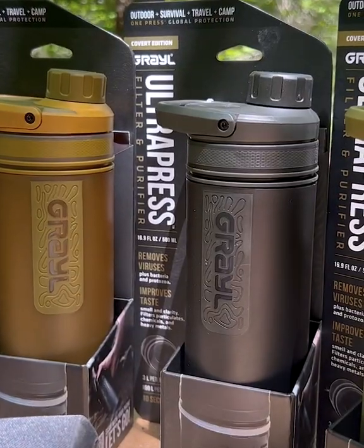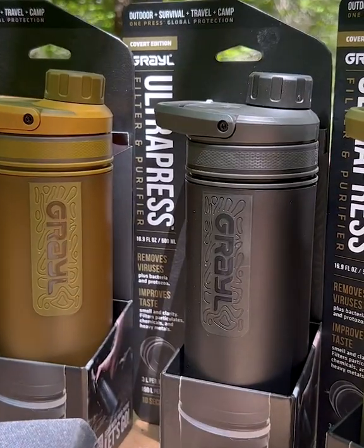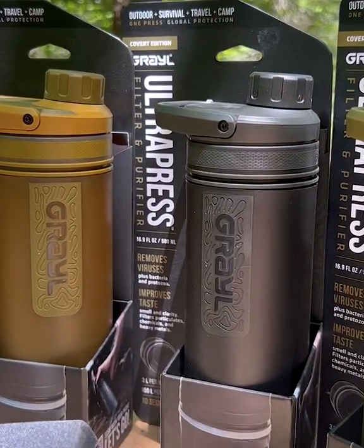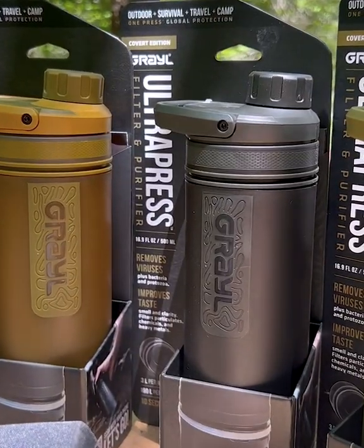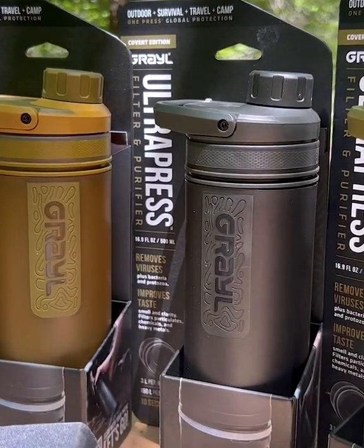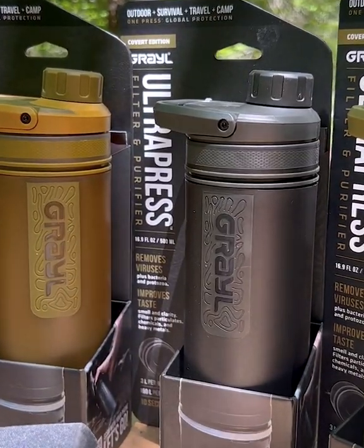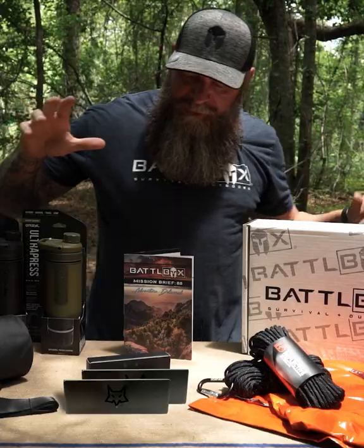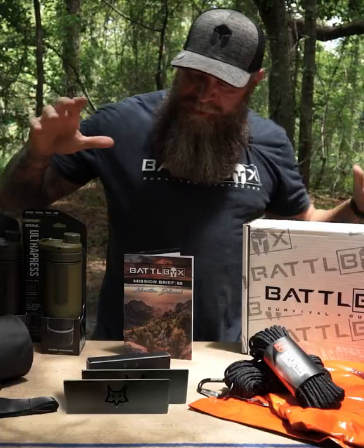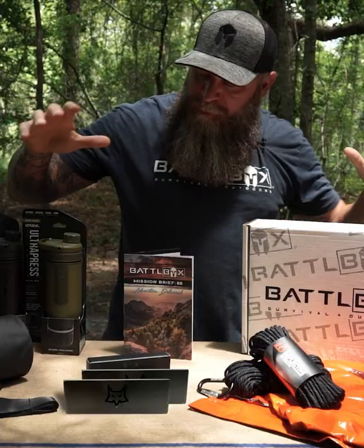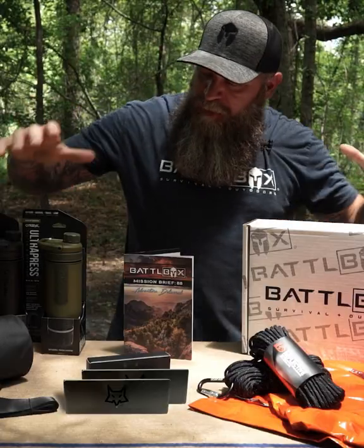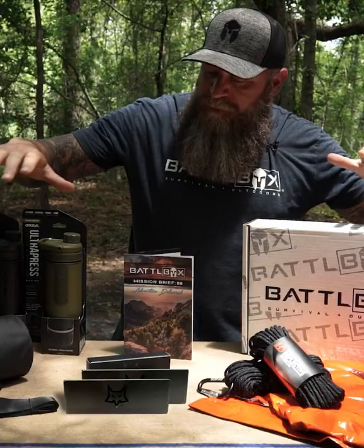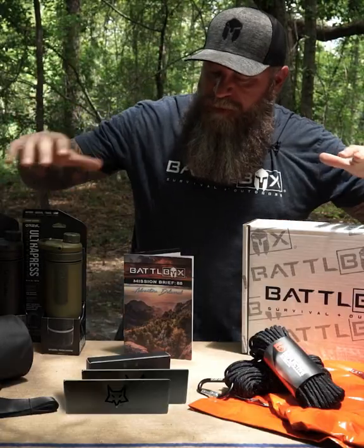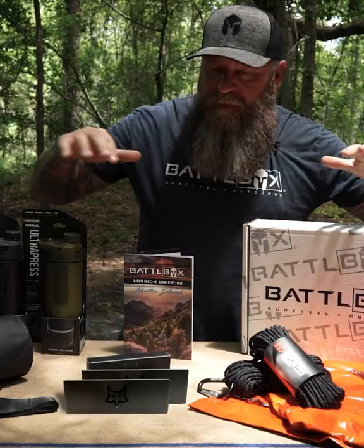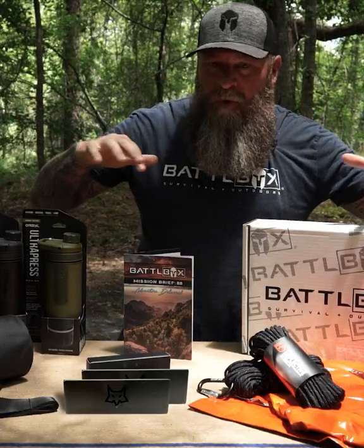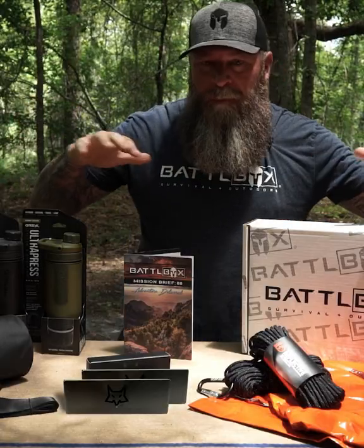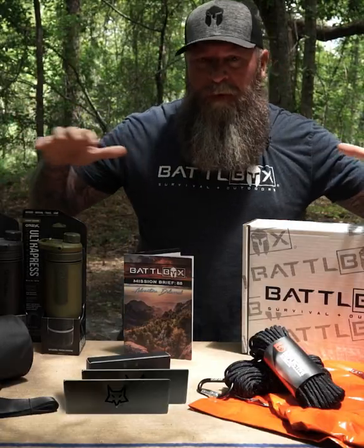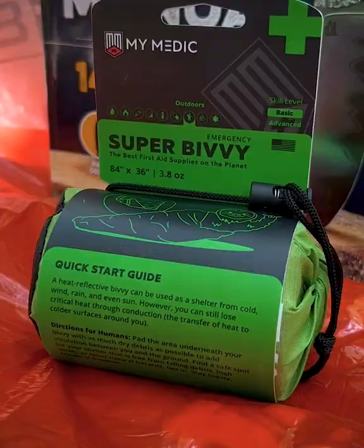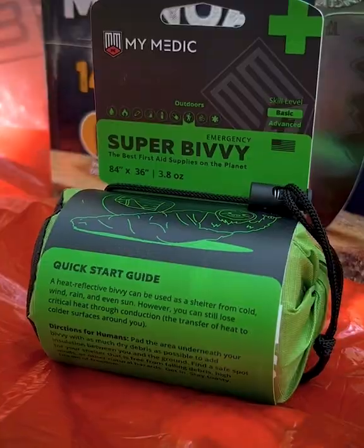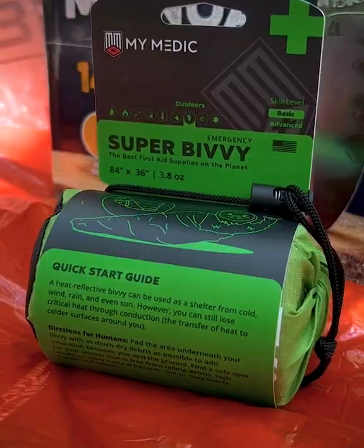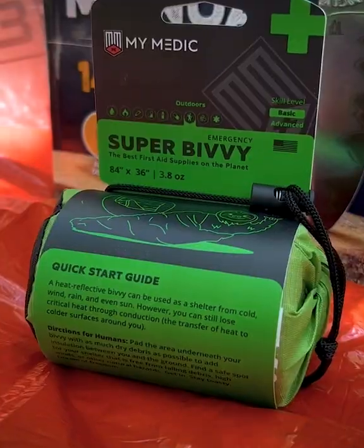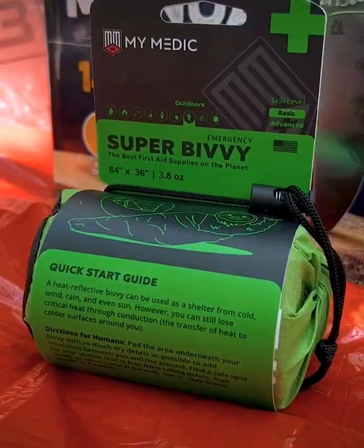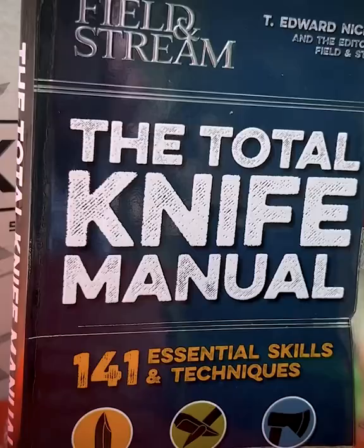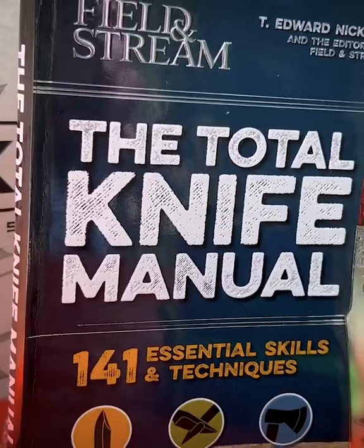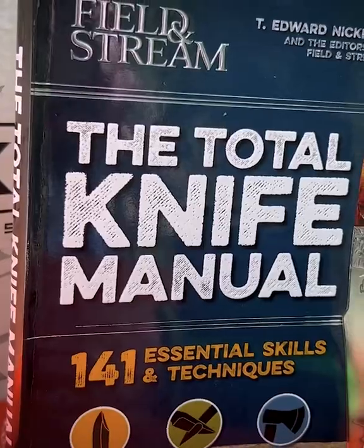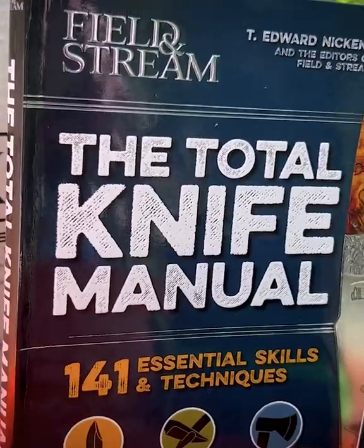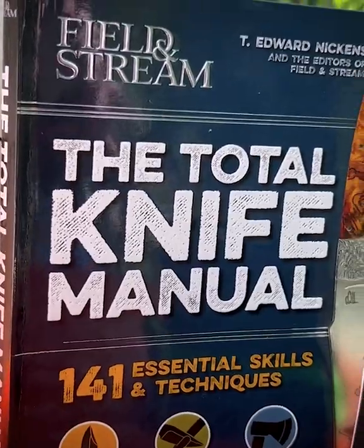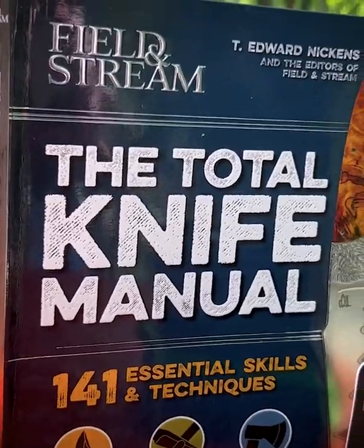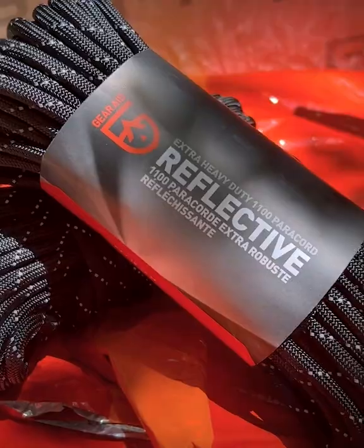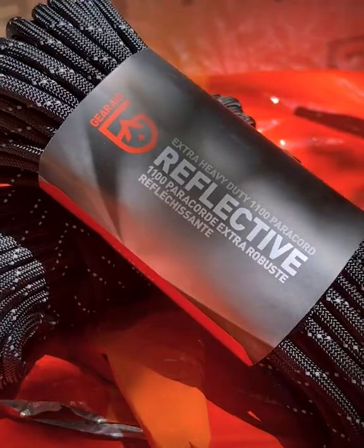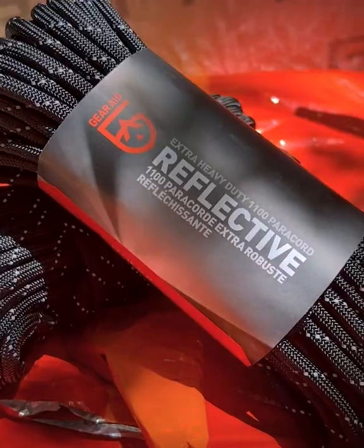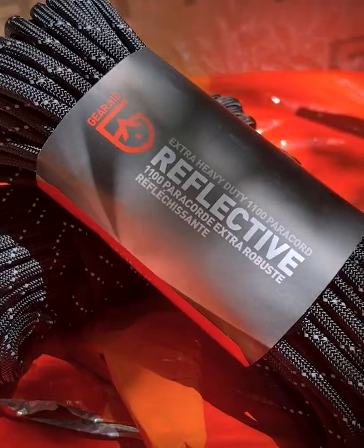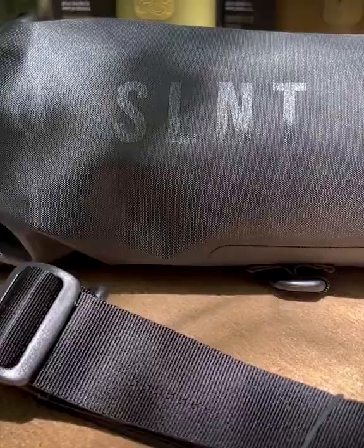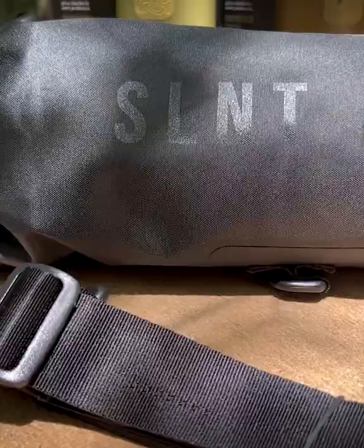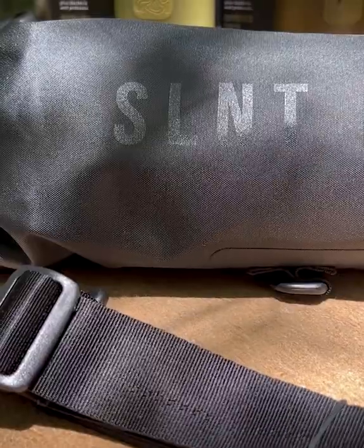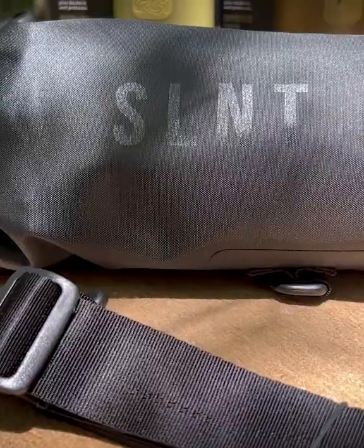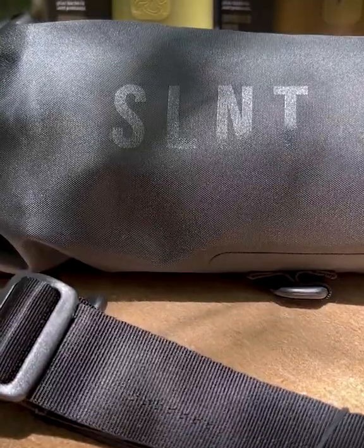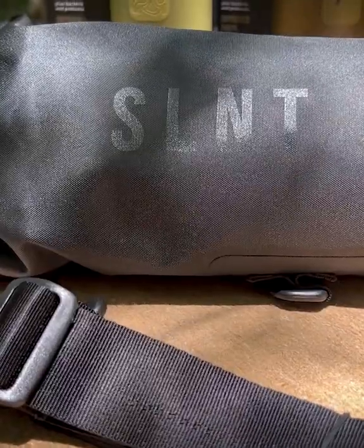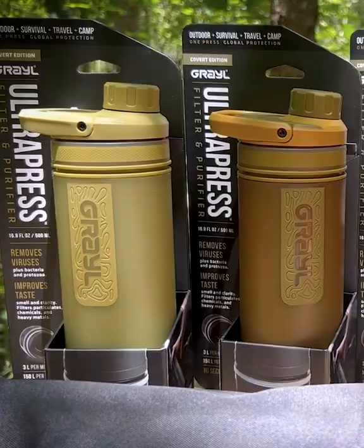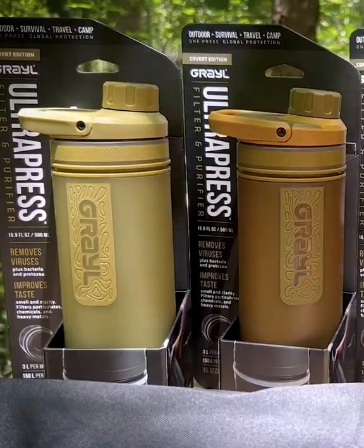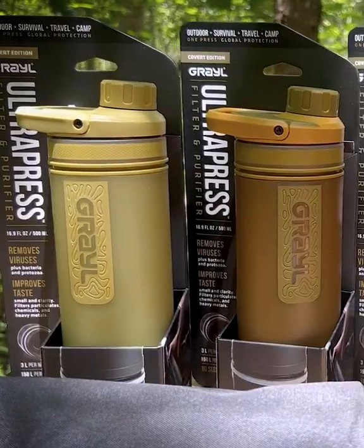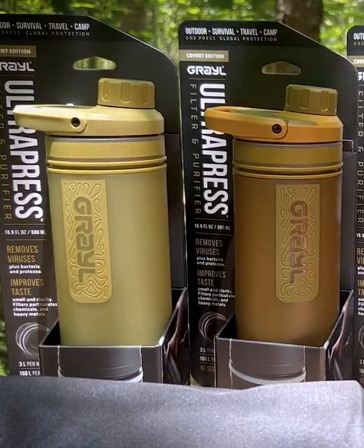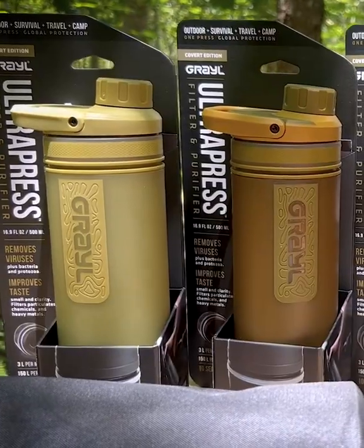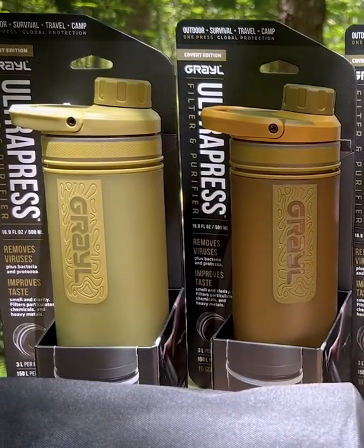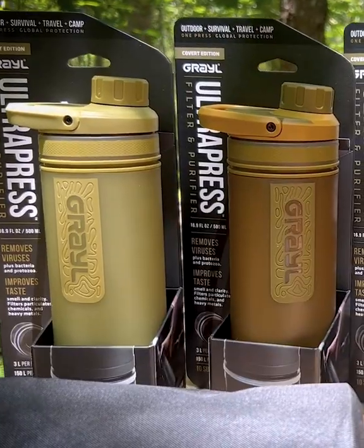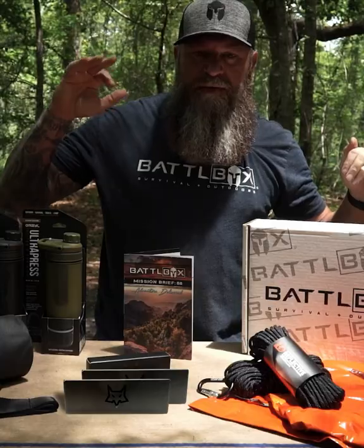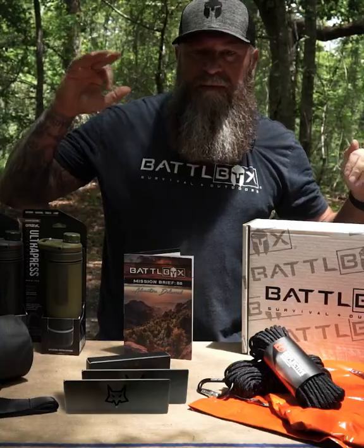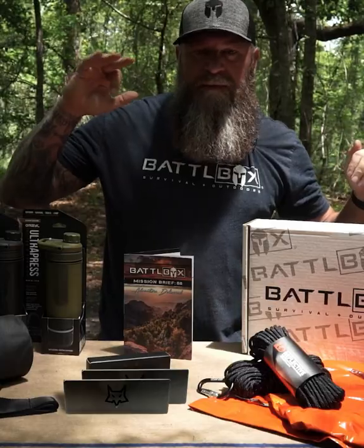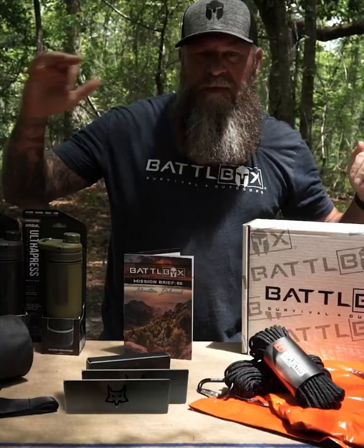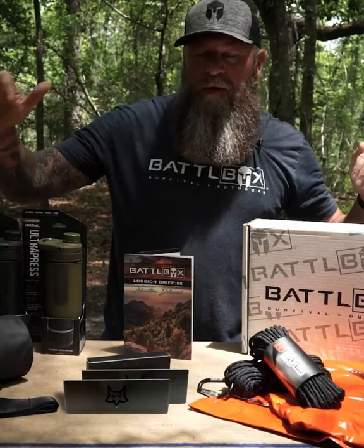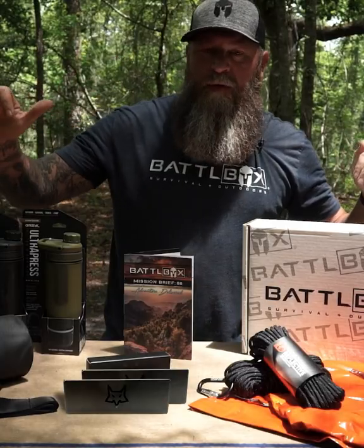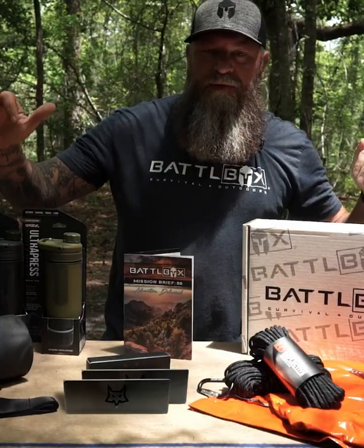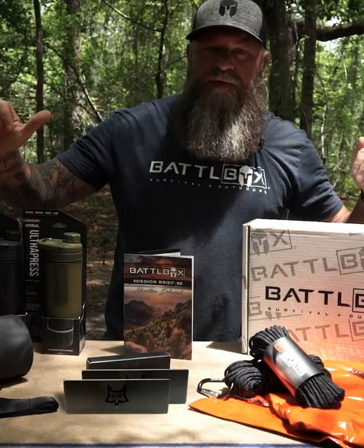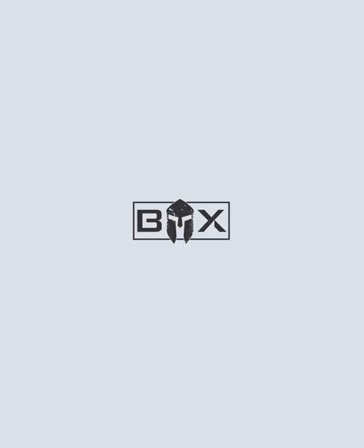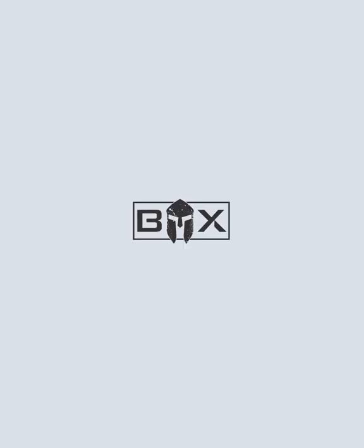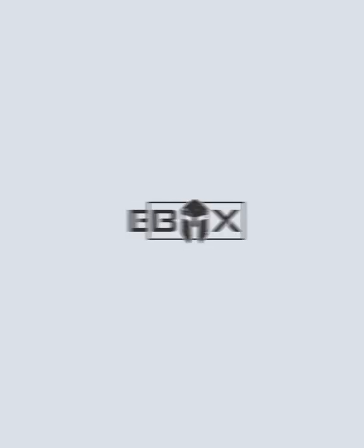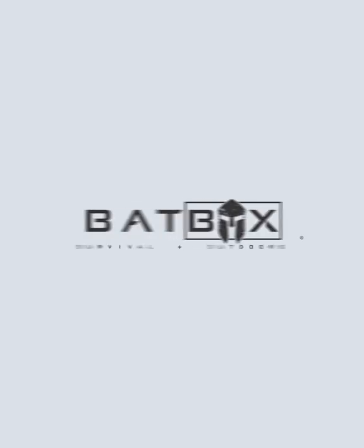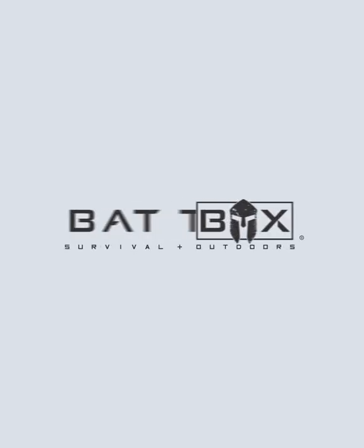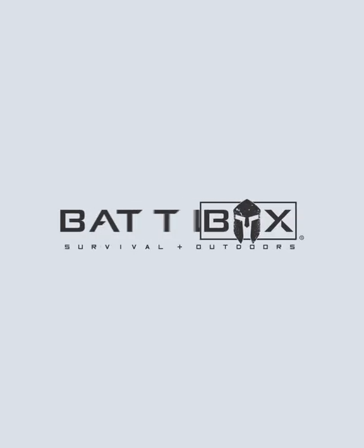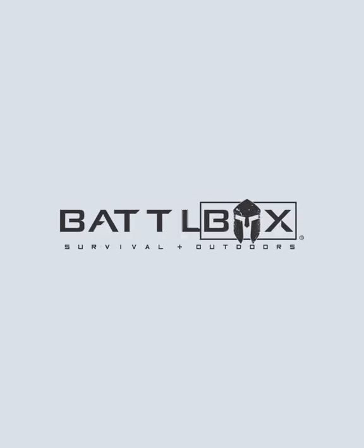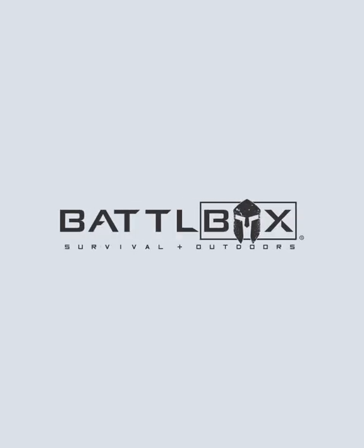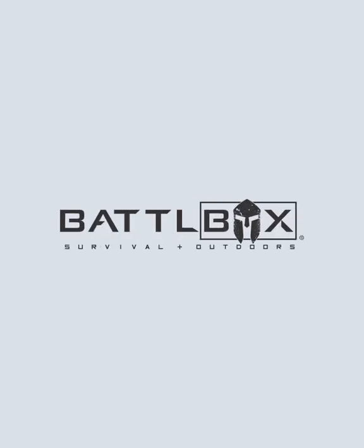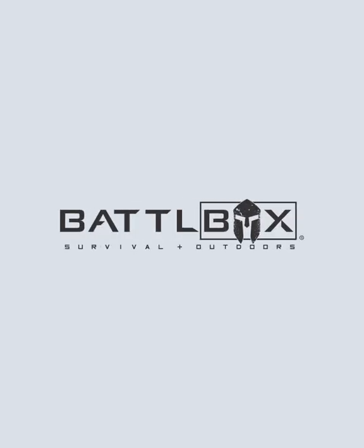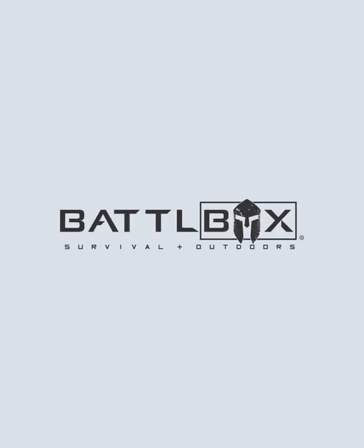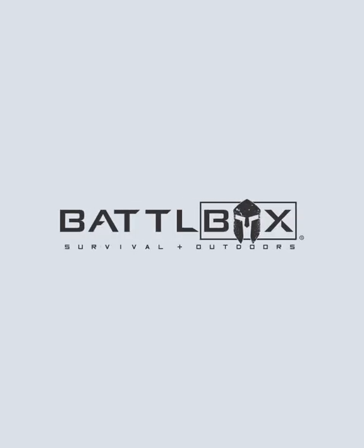It's a really cool box this month that incorporates a lot of different things that you can use from everyday use to full-on survival and everything in between.